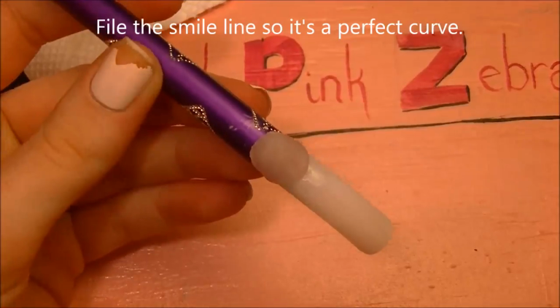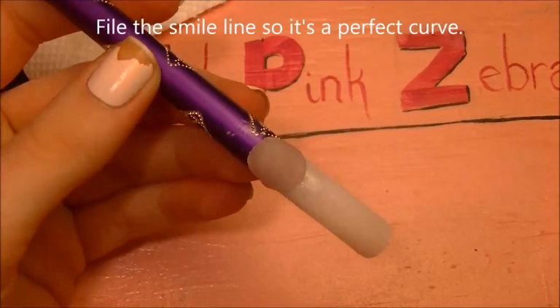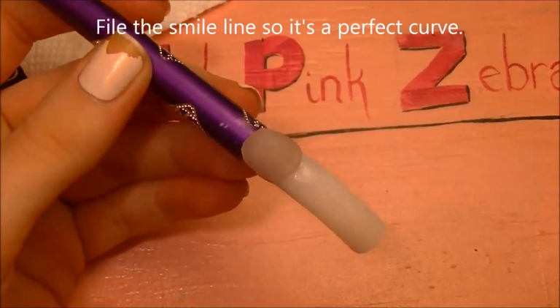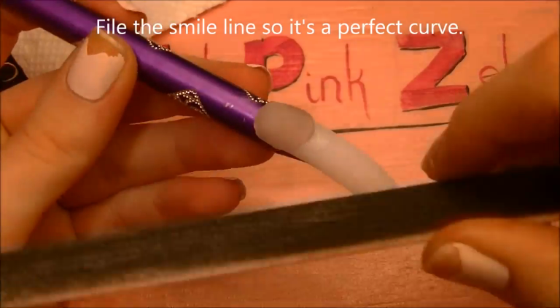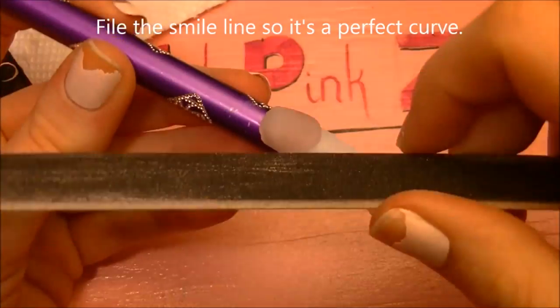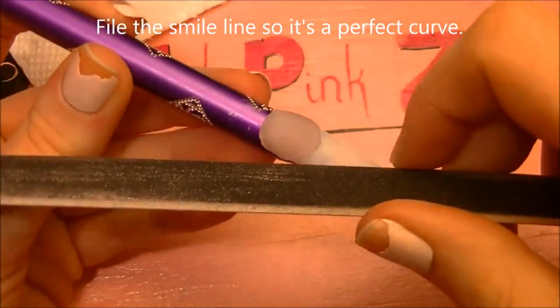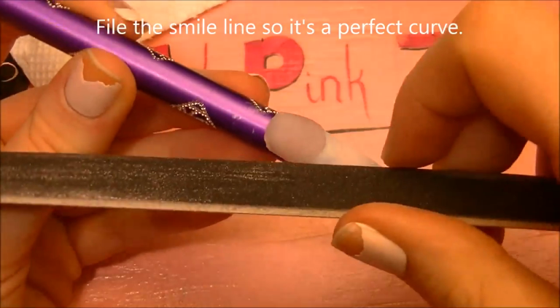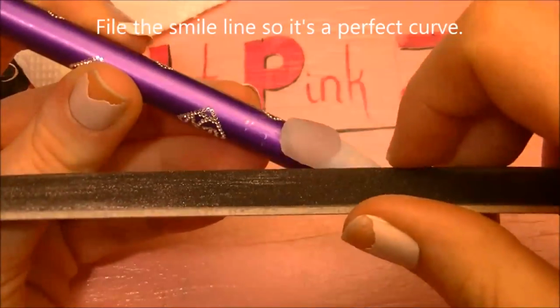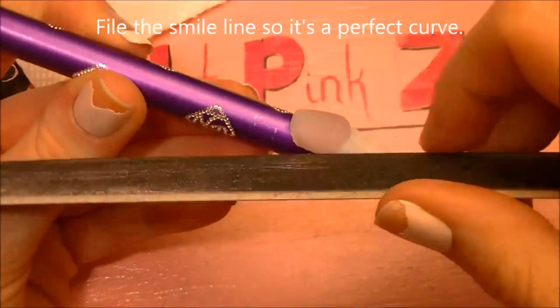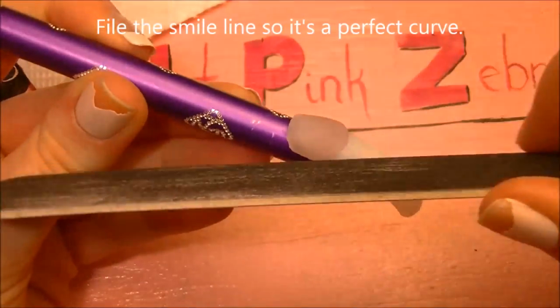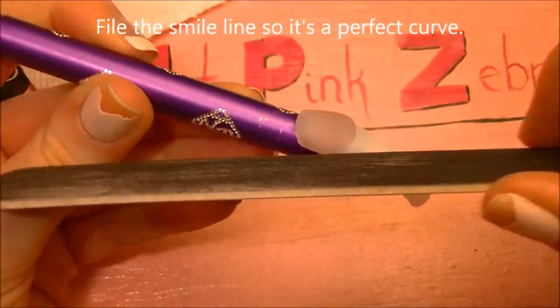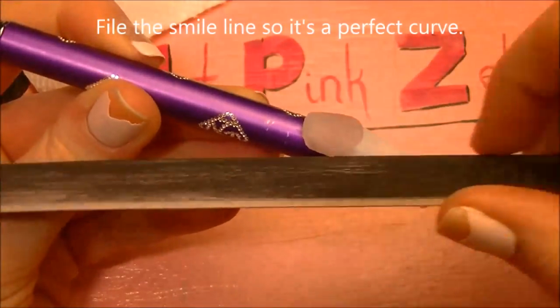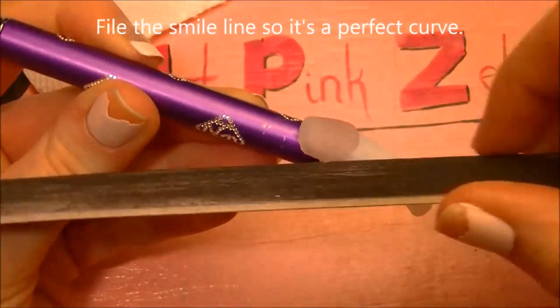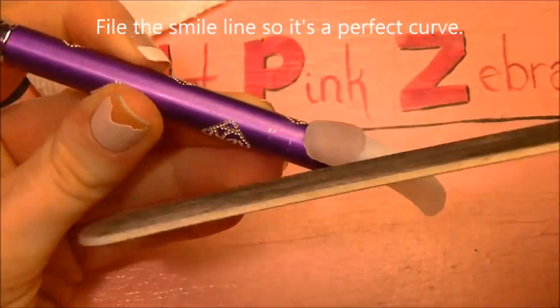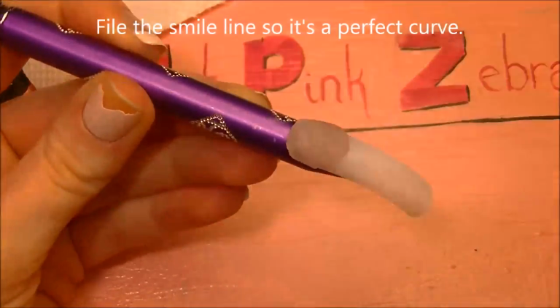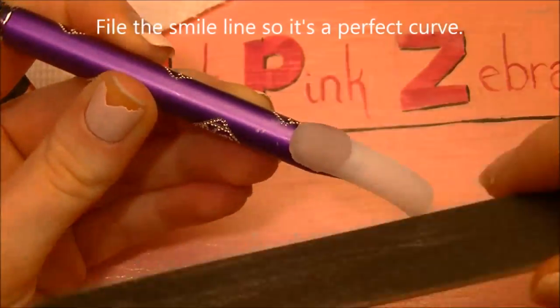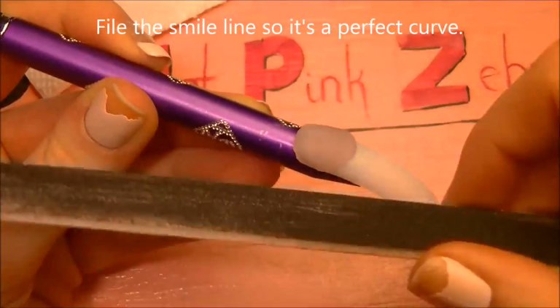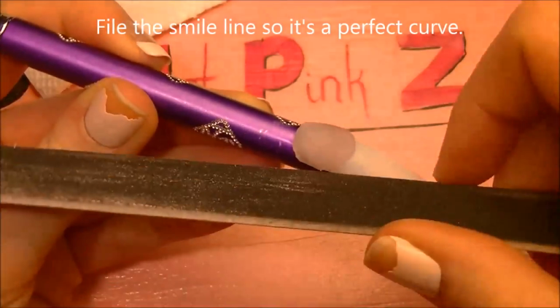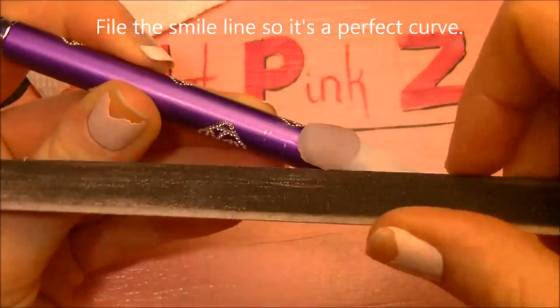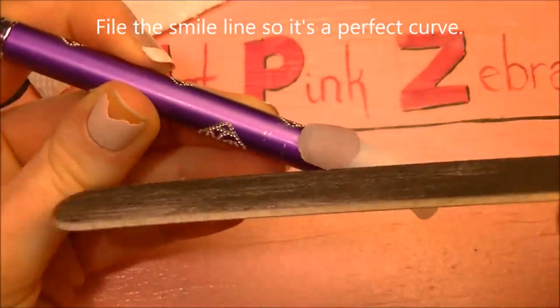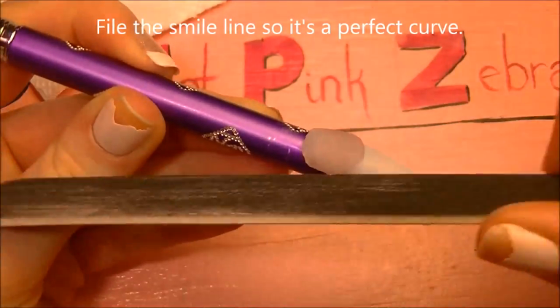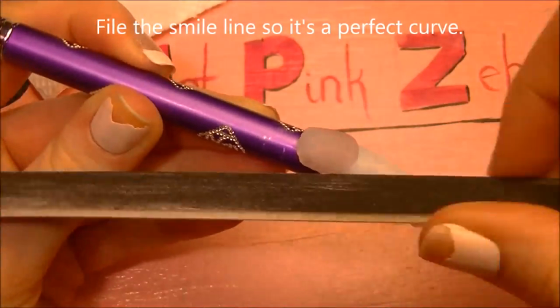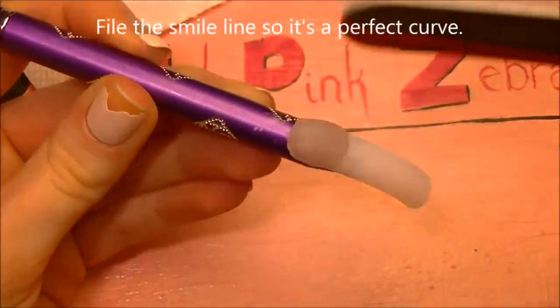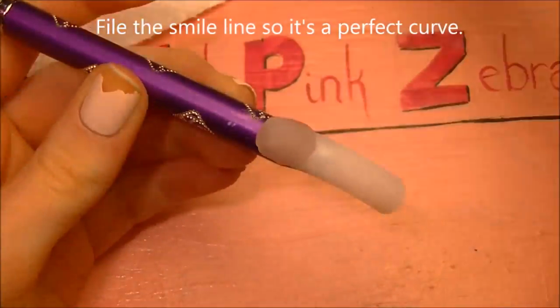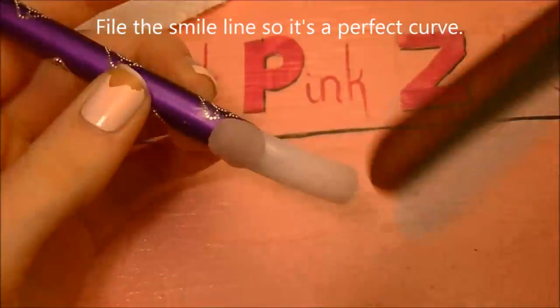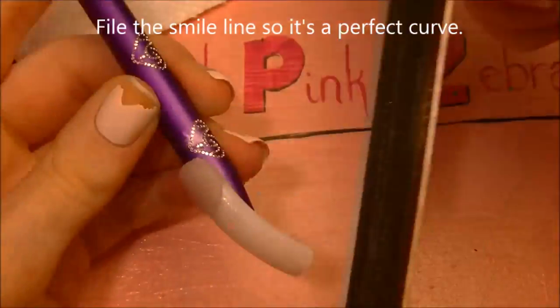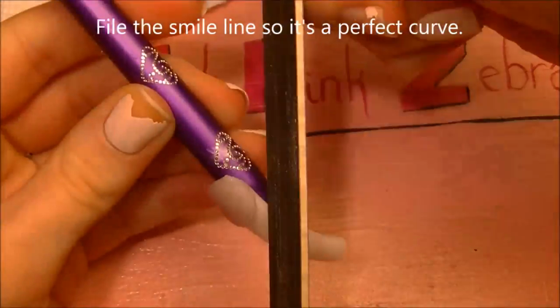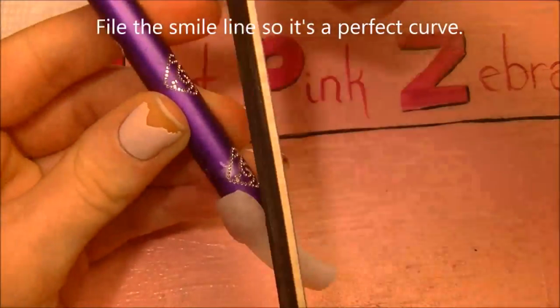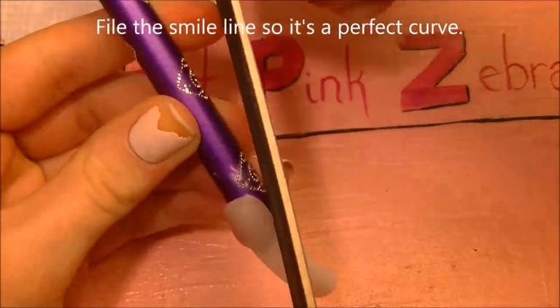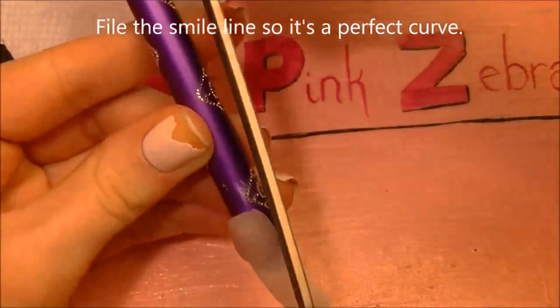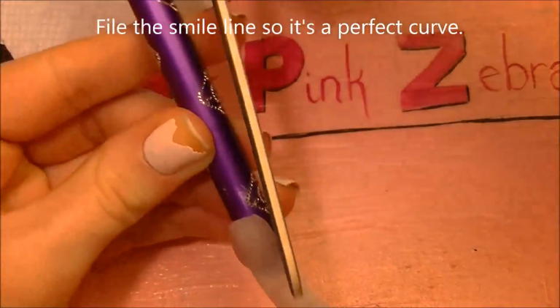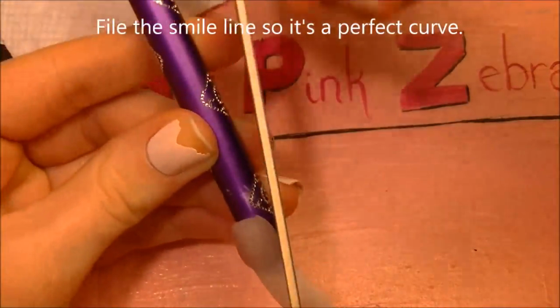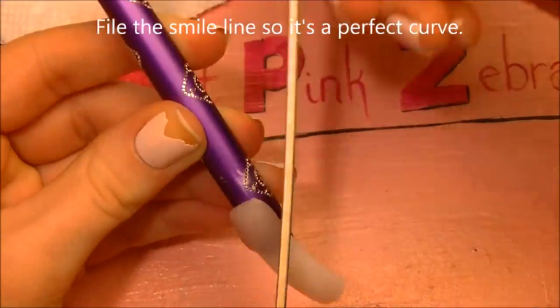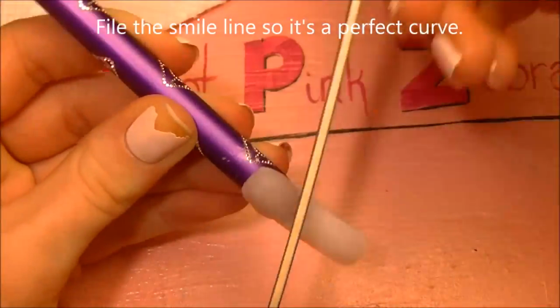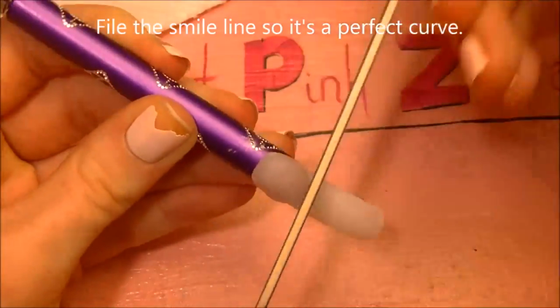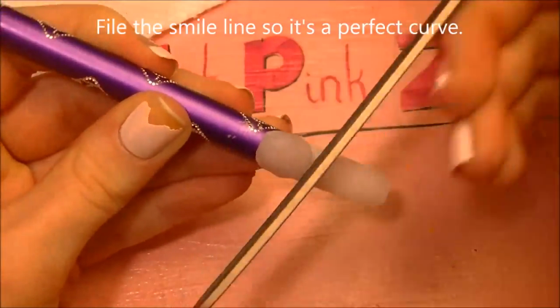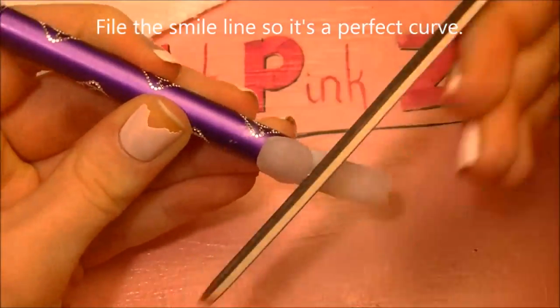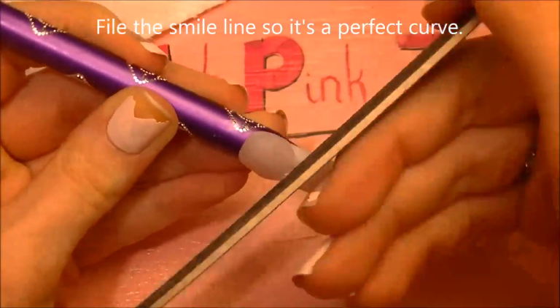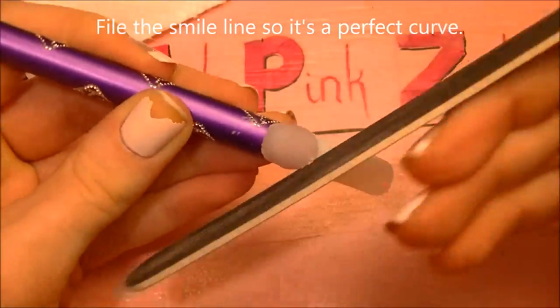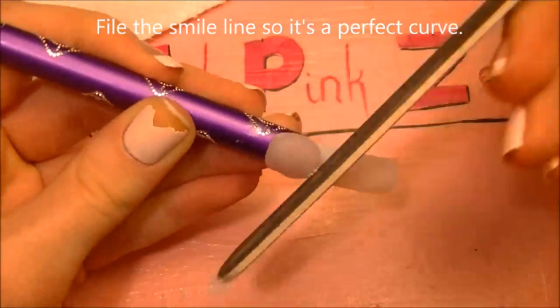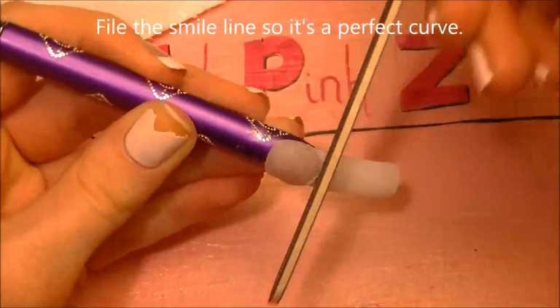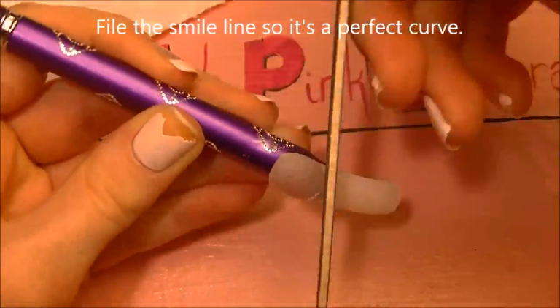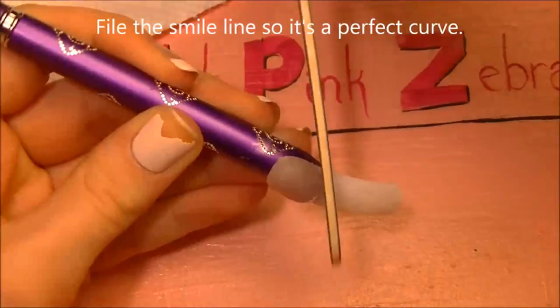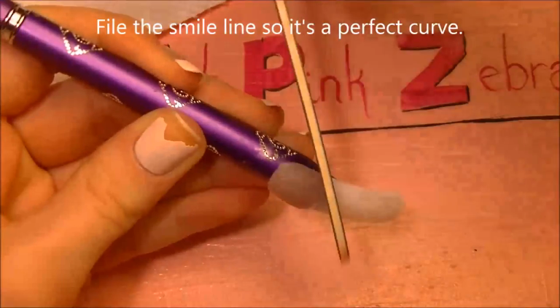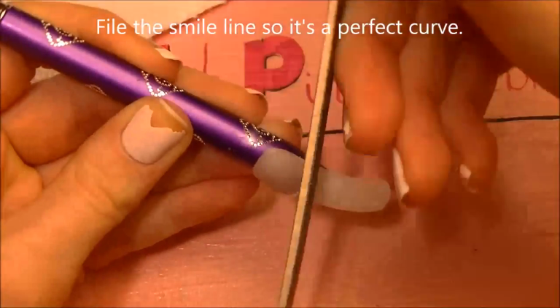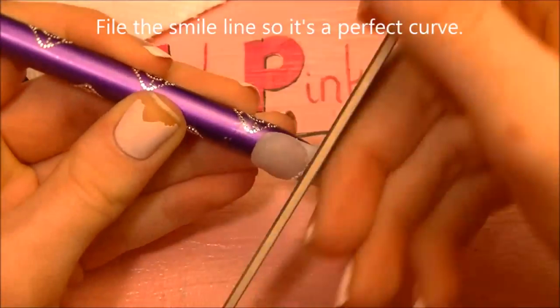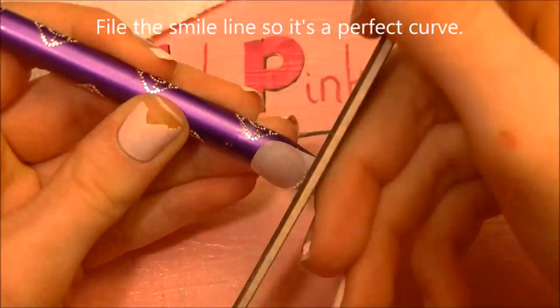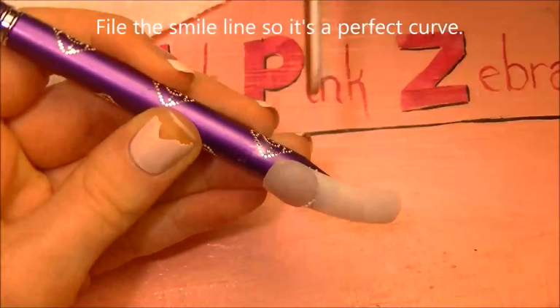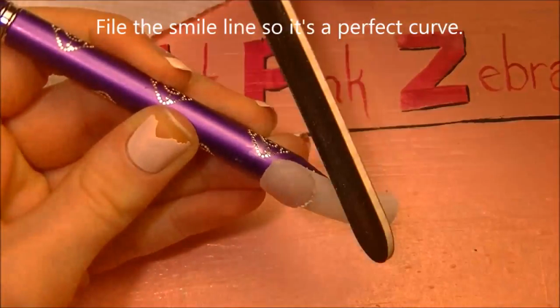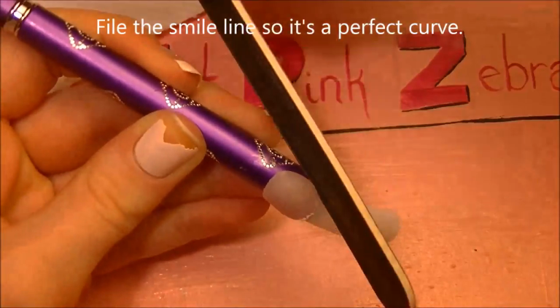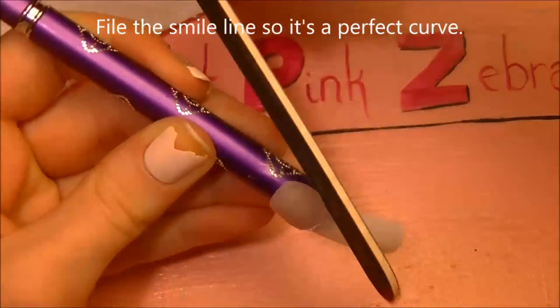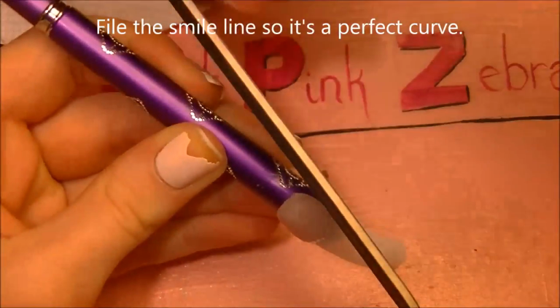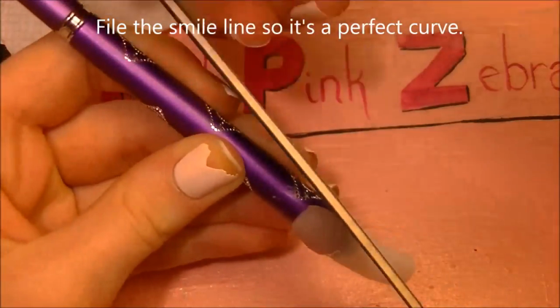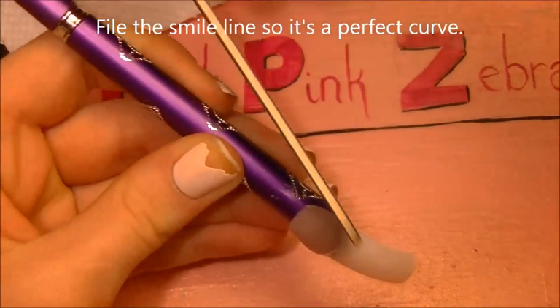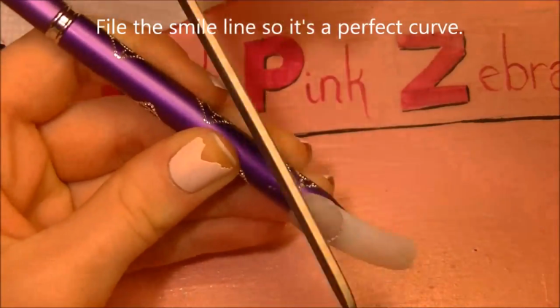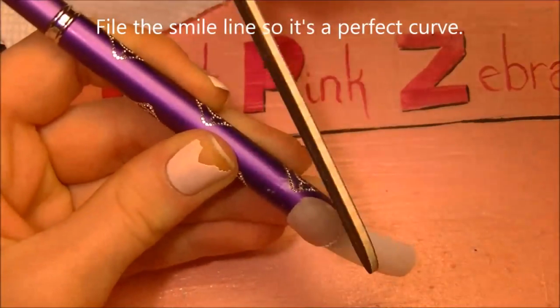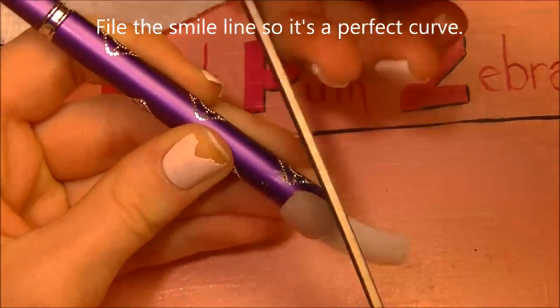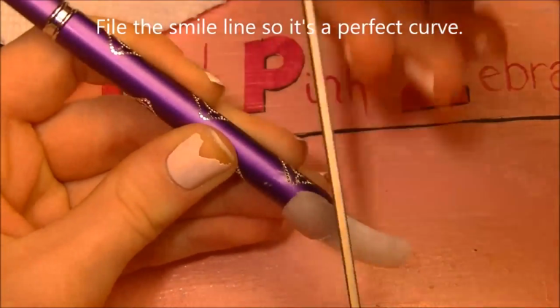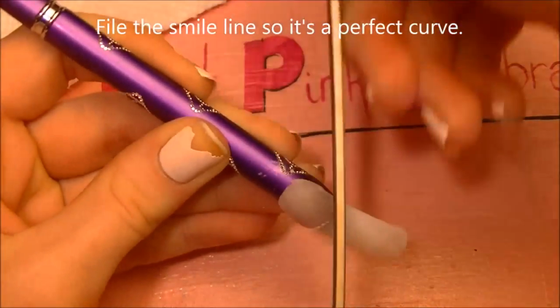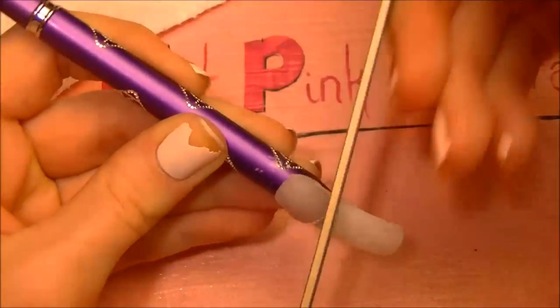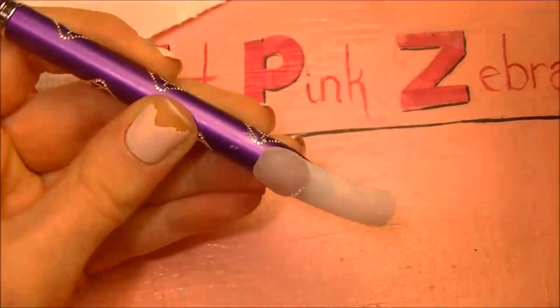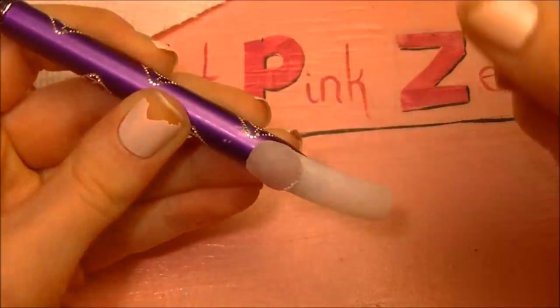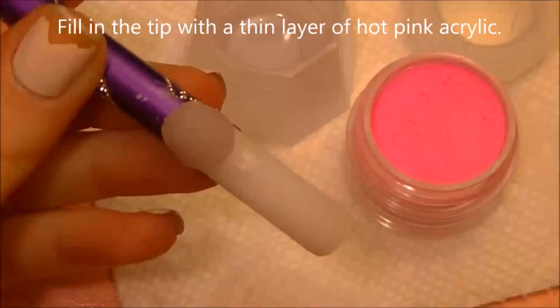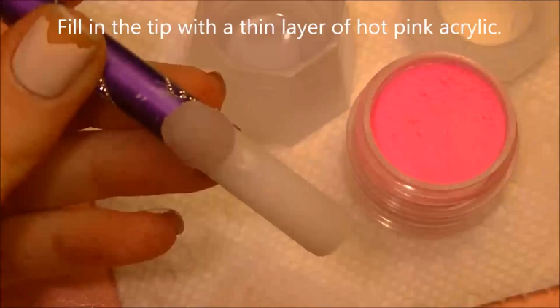Once that pink has hardened, you're going to want to file the smile line, just in case something a little goofy happened, so that it's nice and perfect.